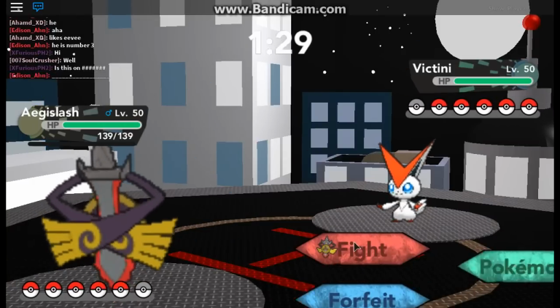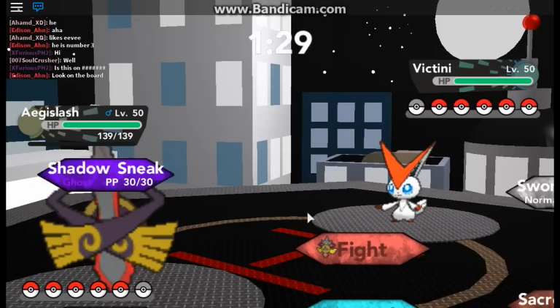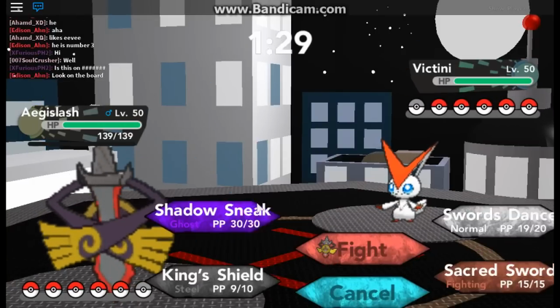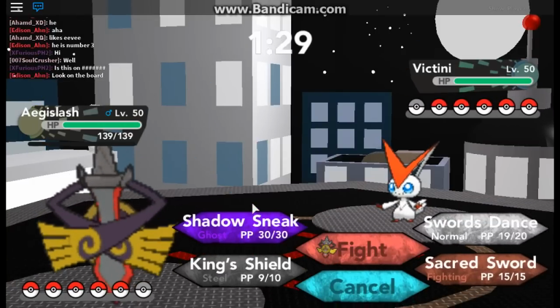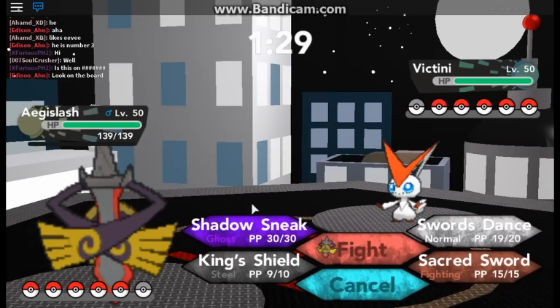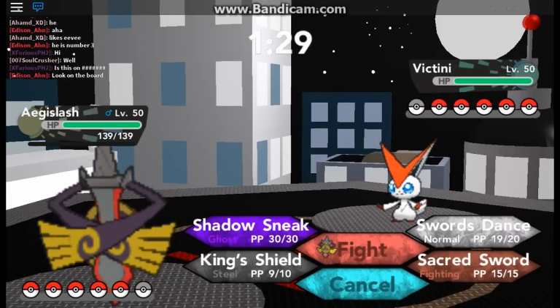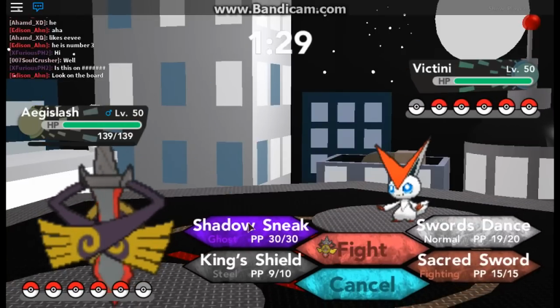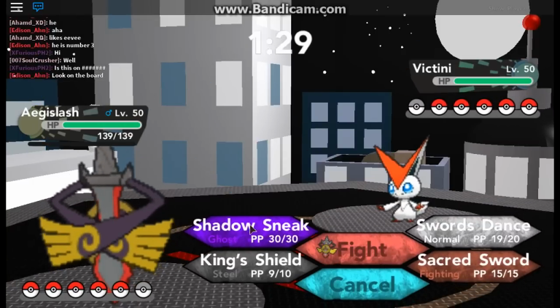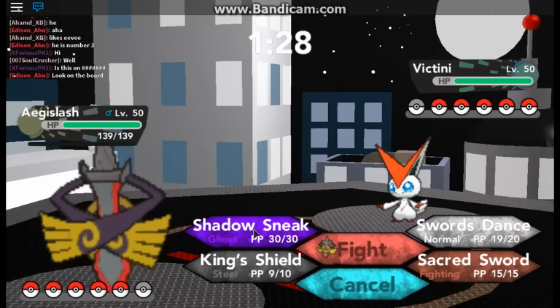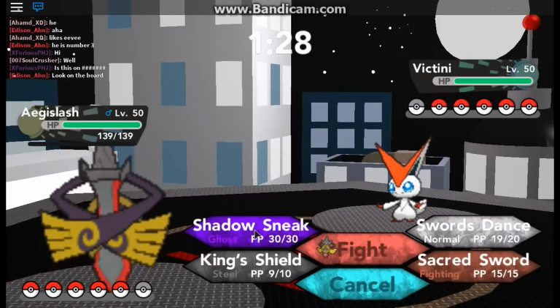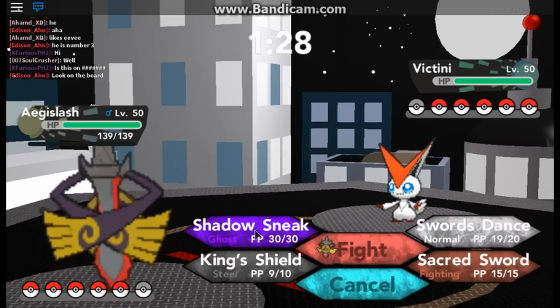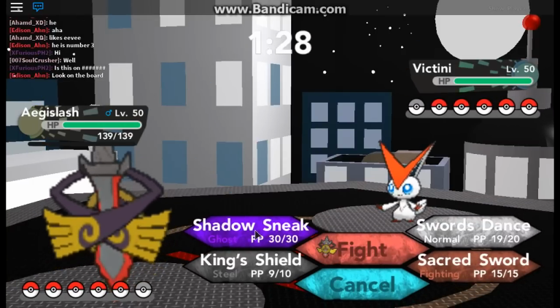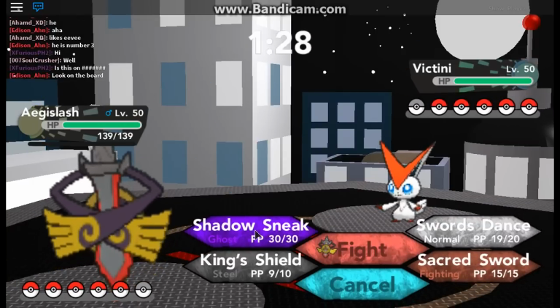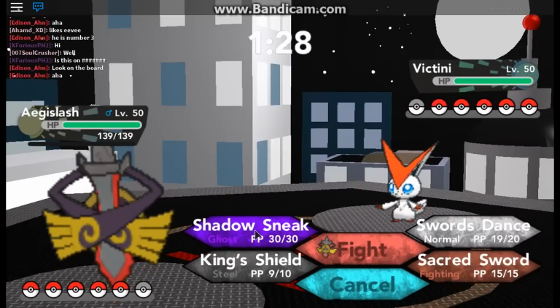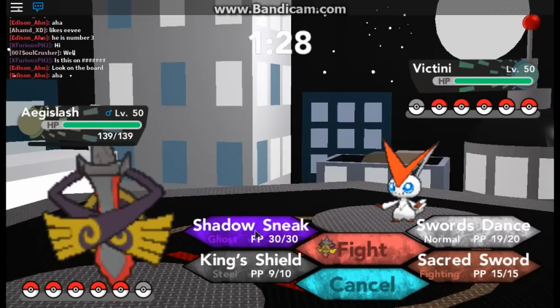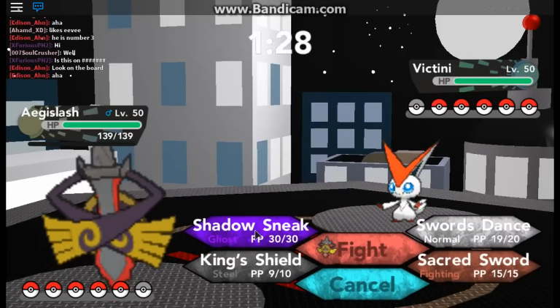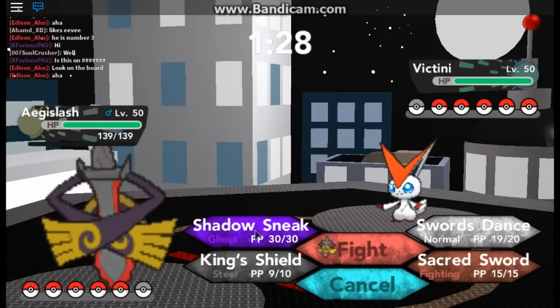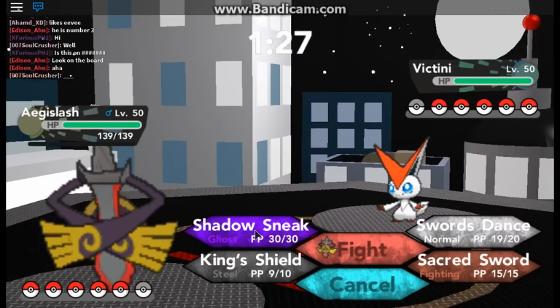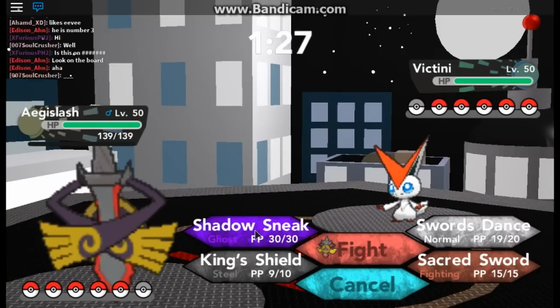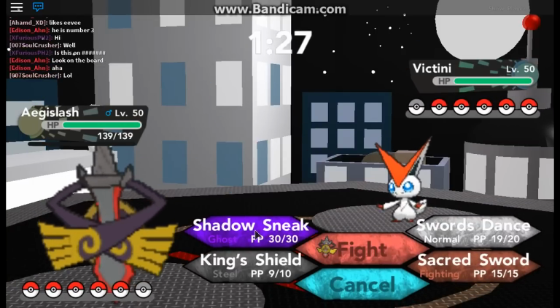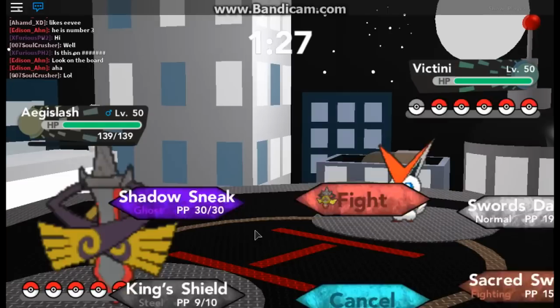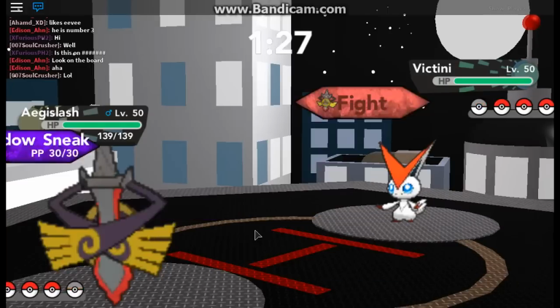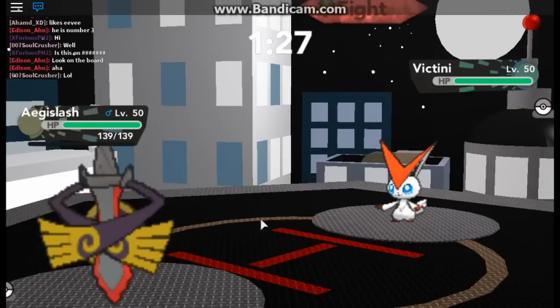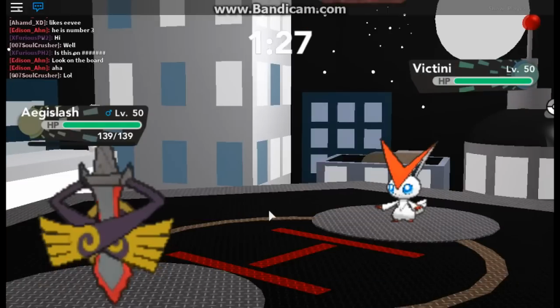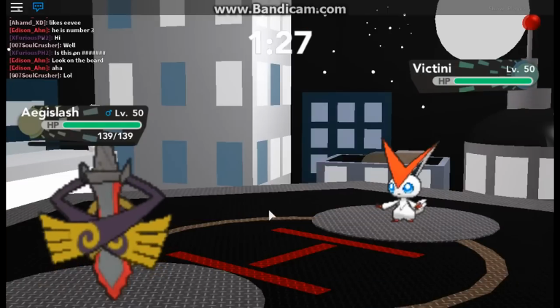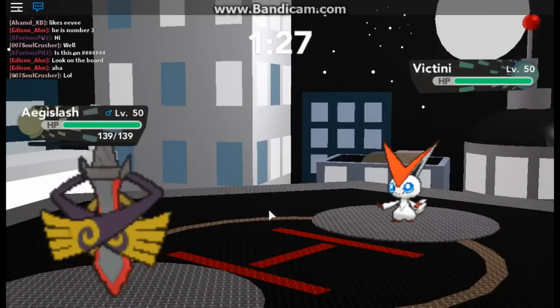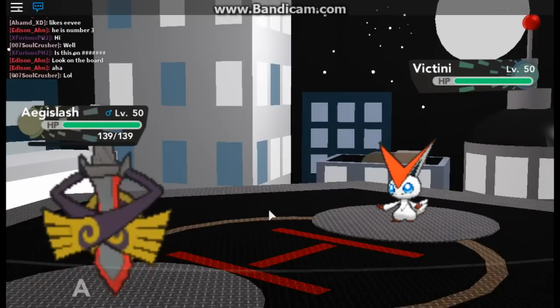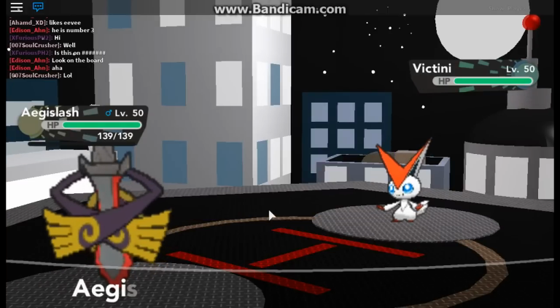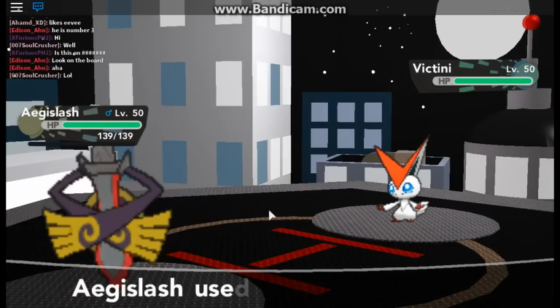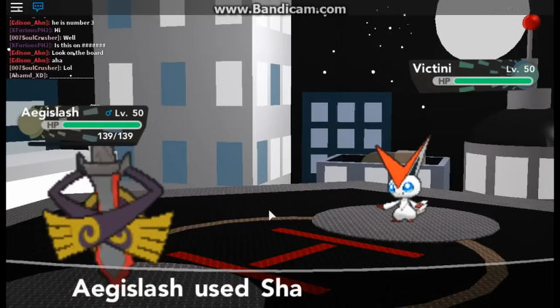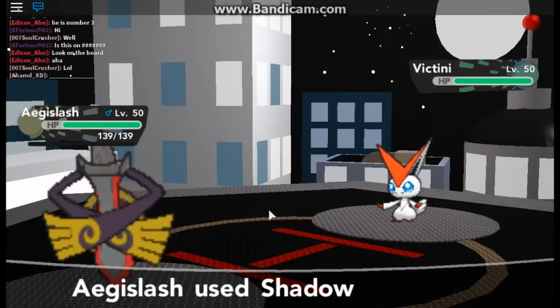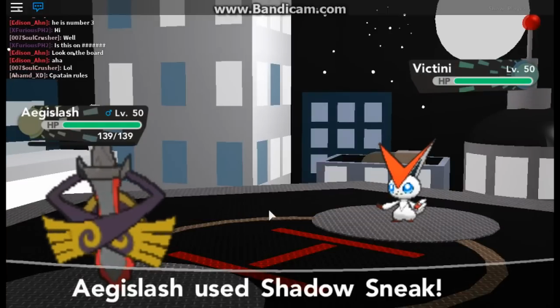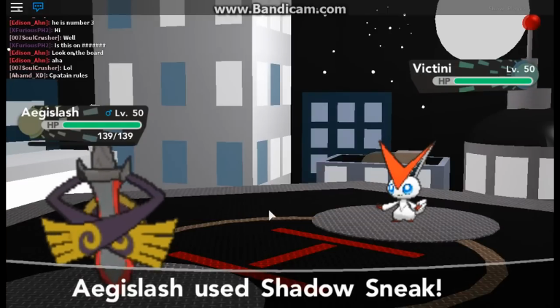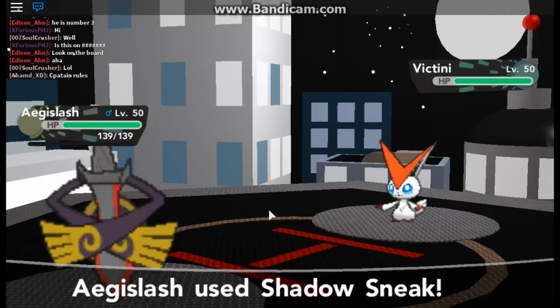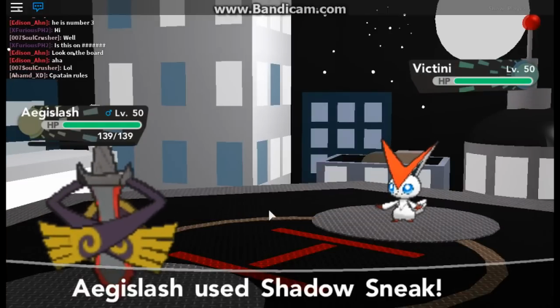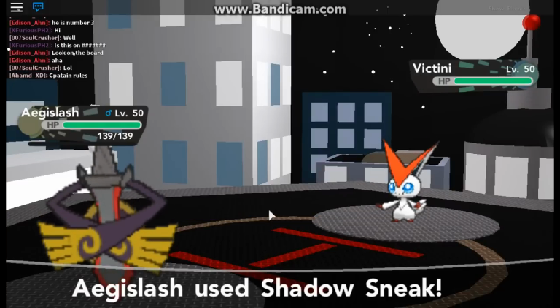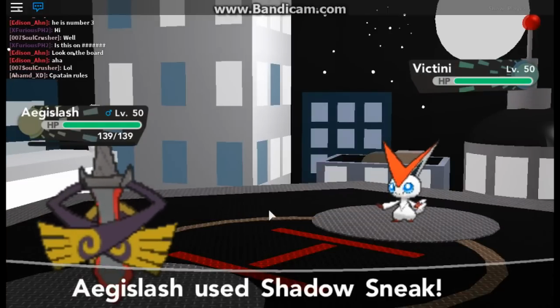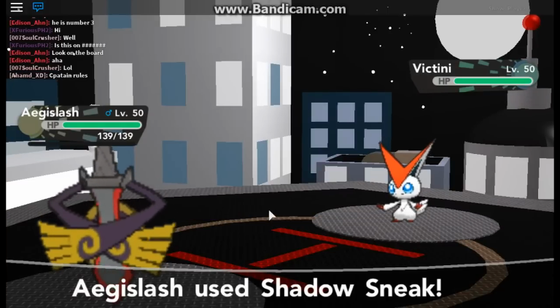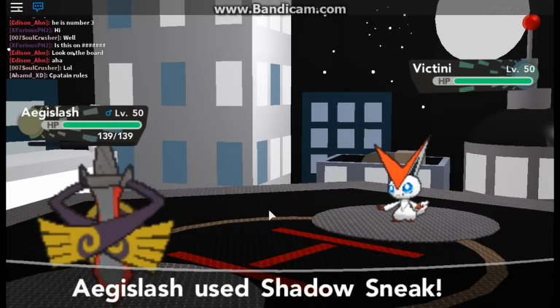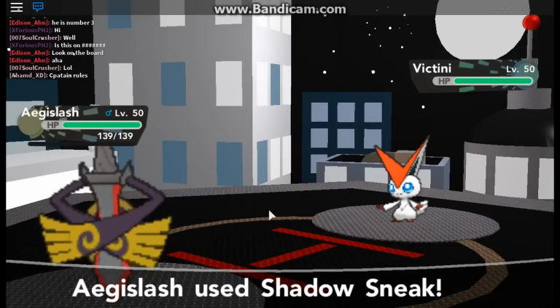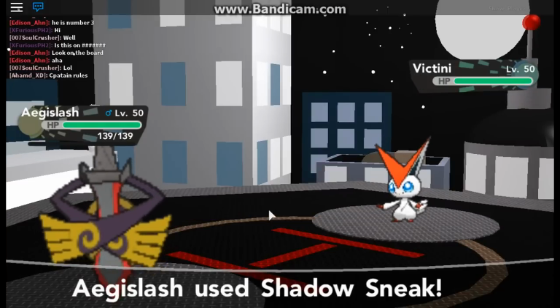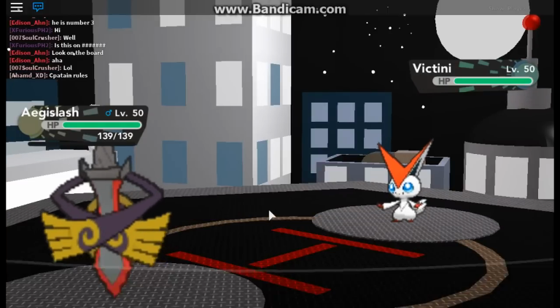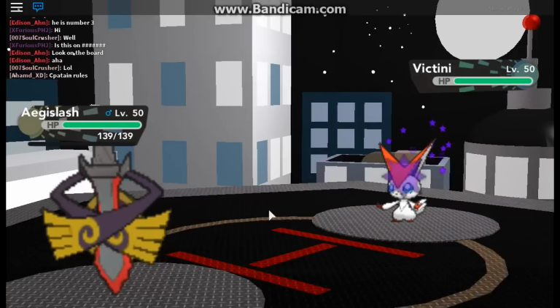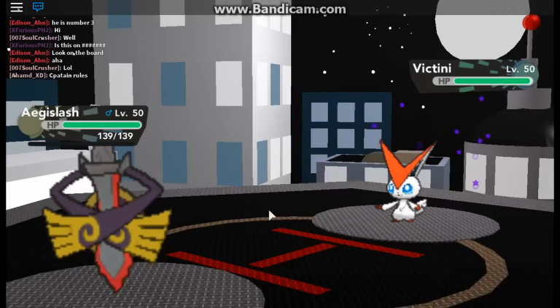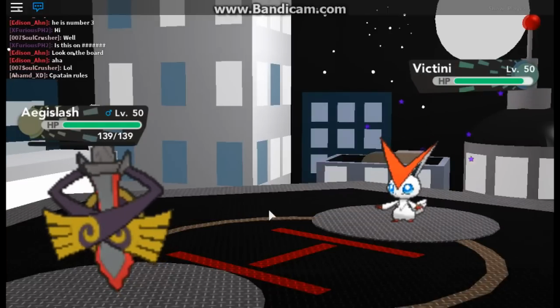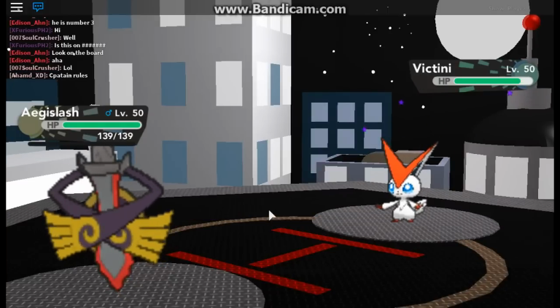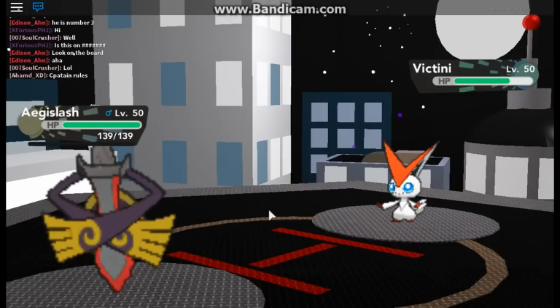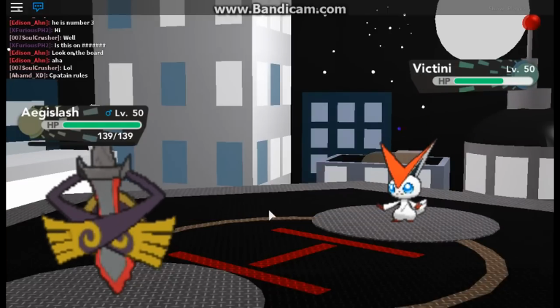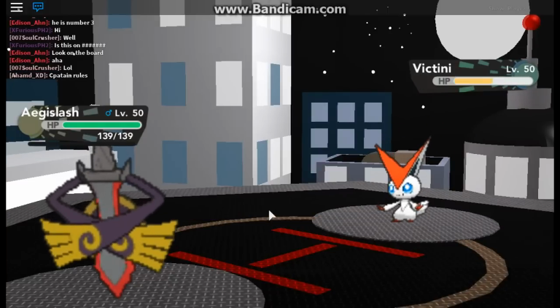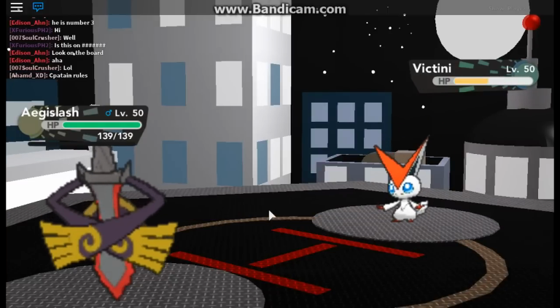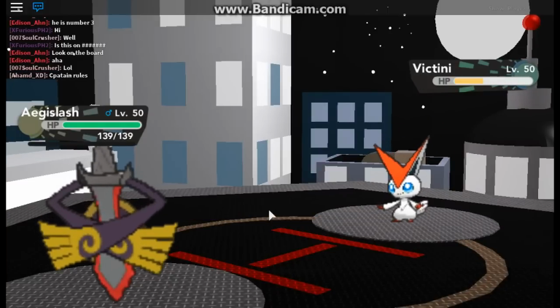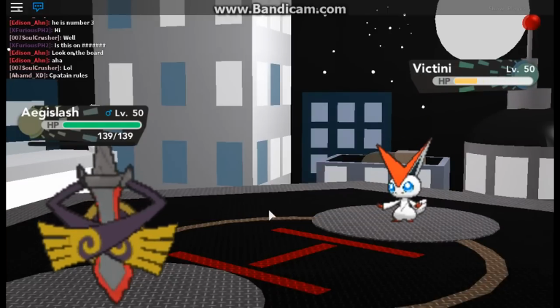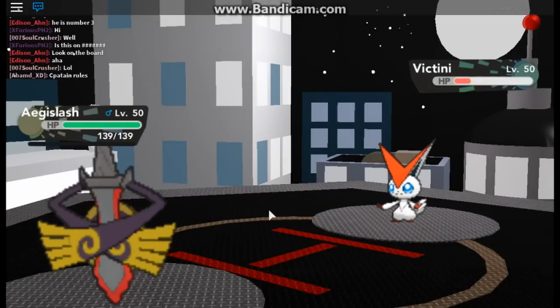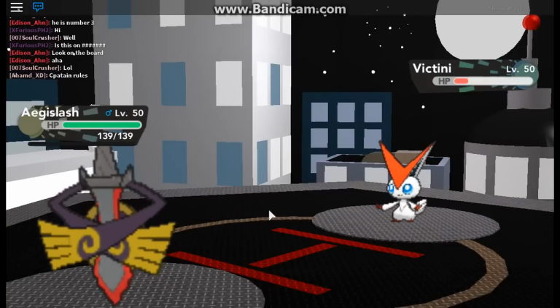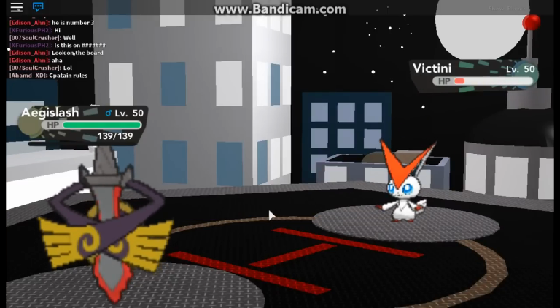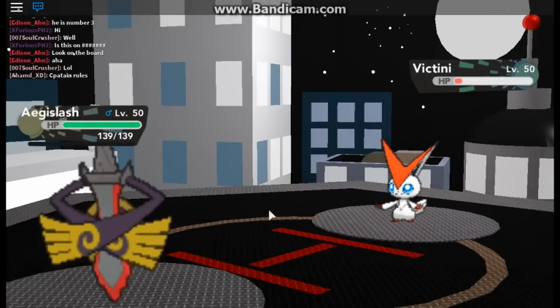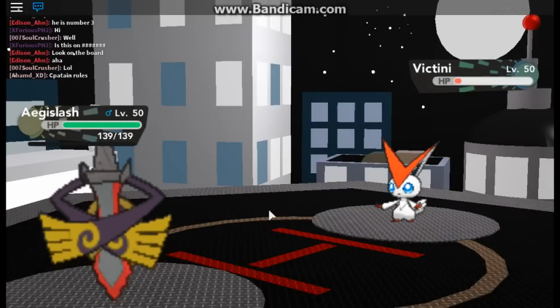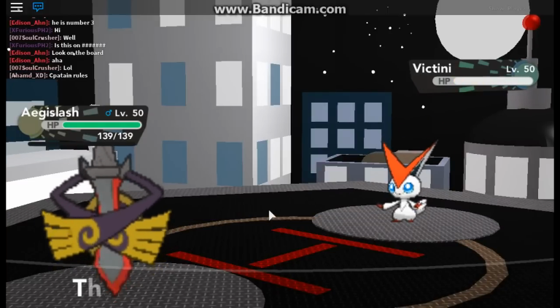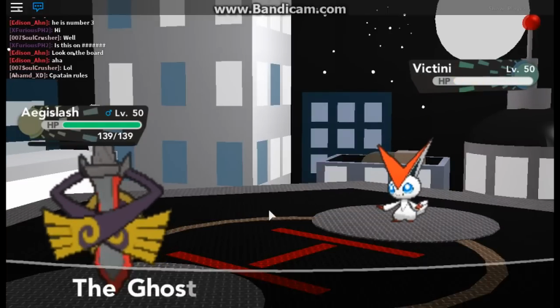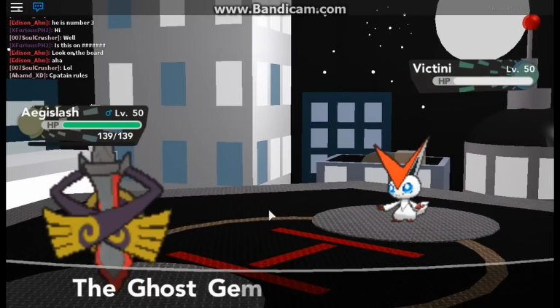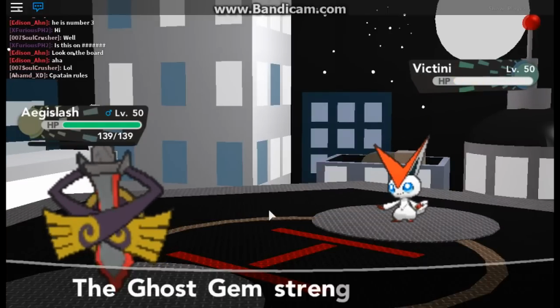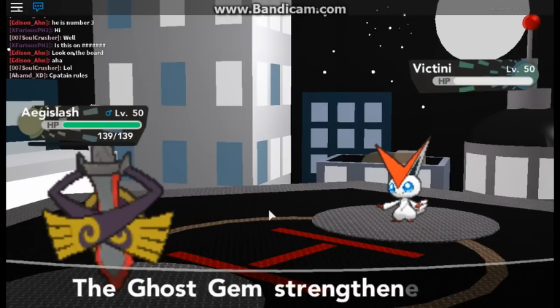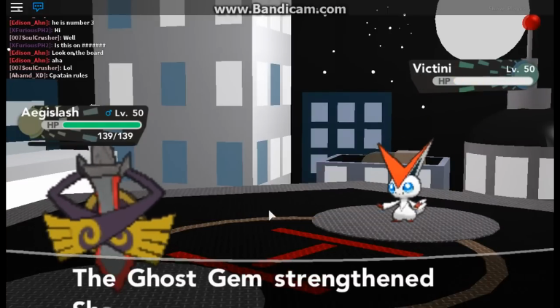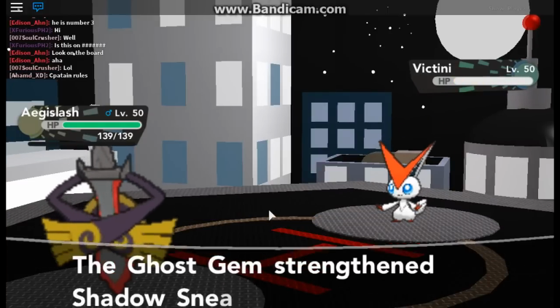Let's Shadow Sneak because he's going to hit us with a Fire-type attack and we don't have Focus Sash.